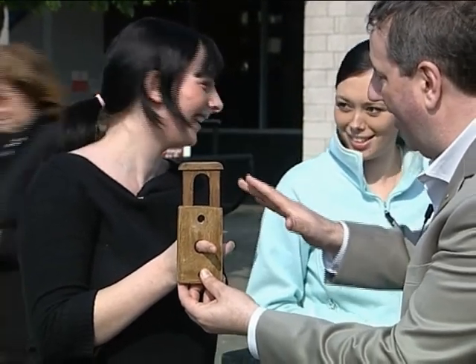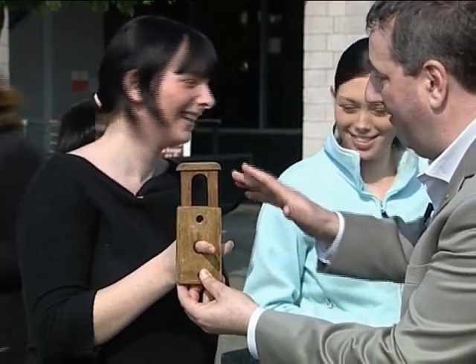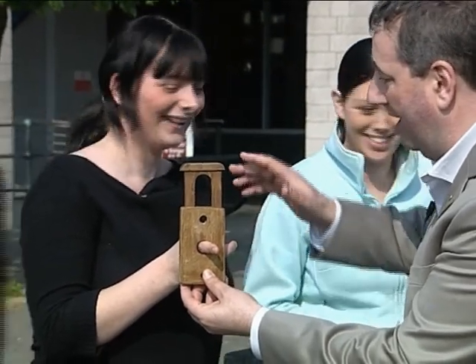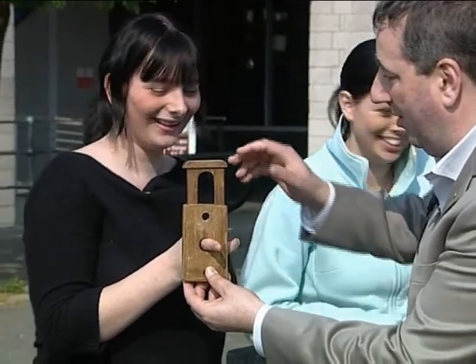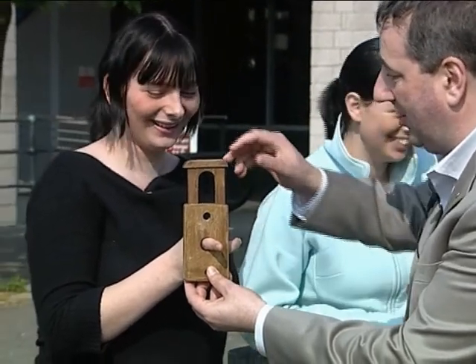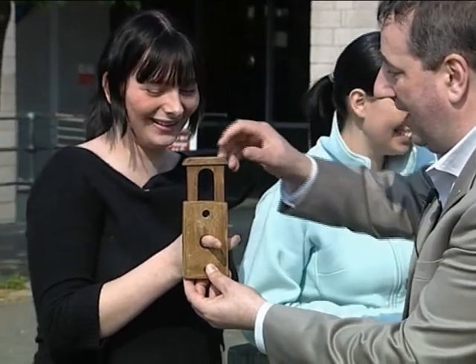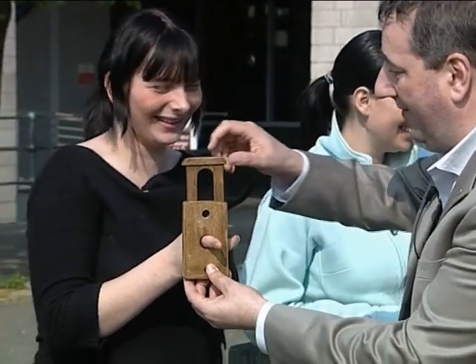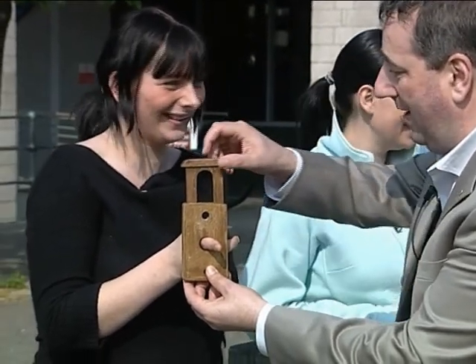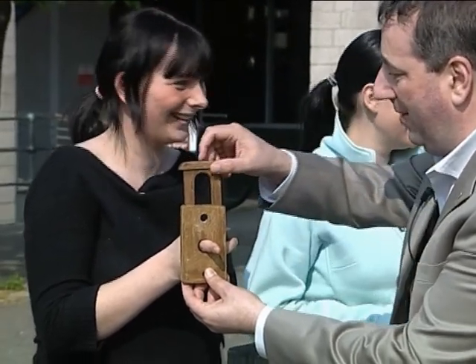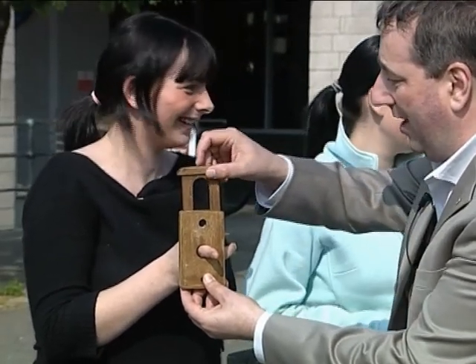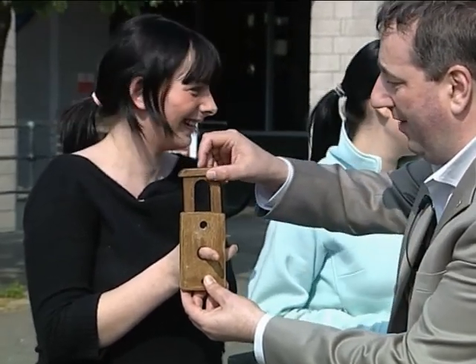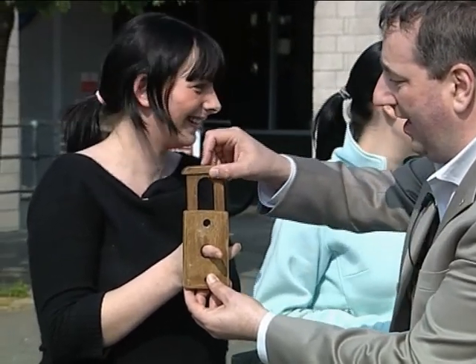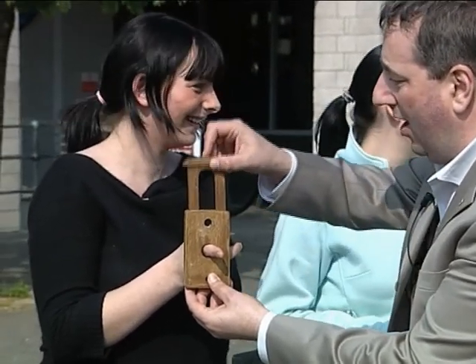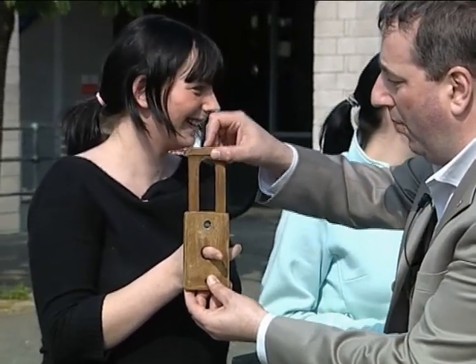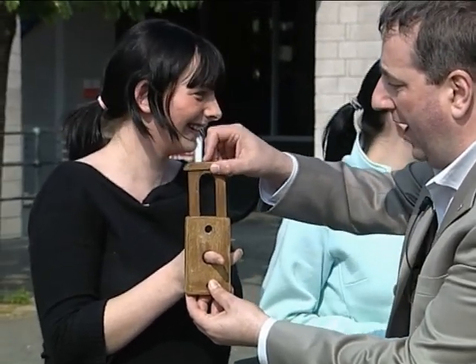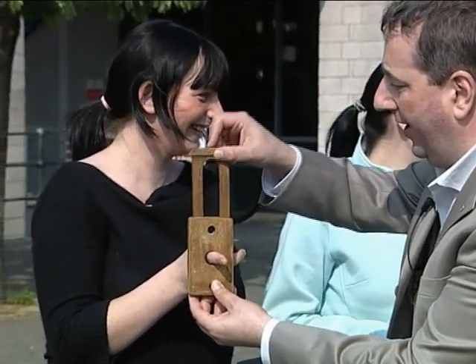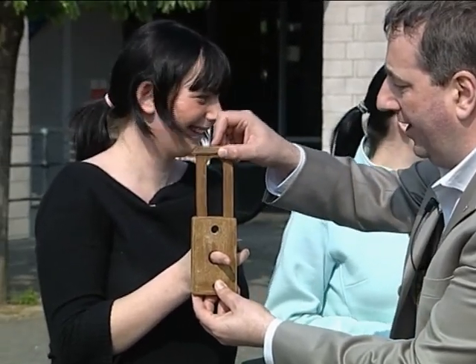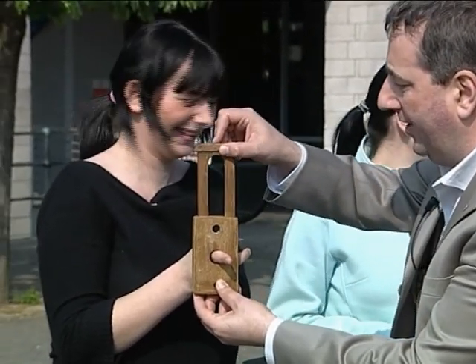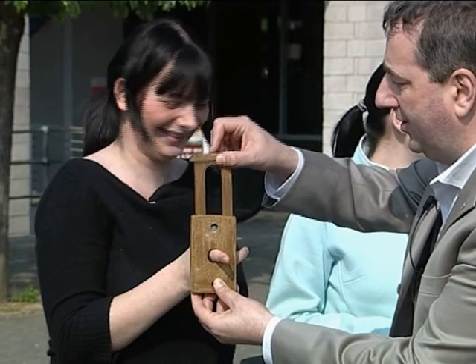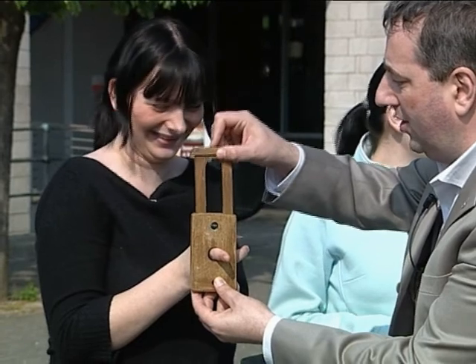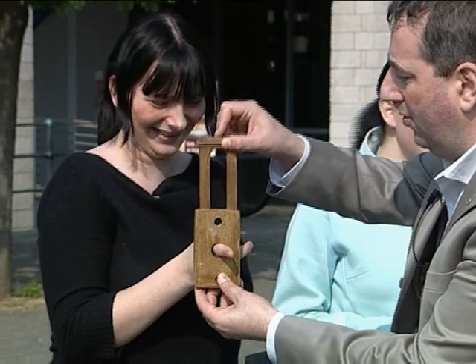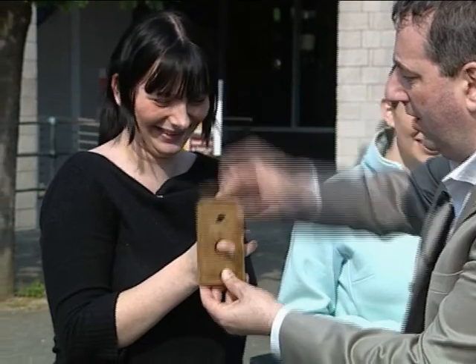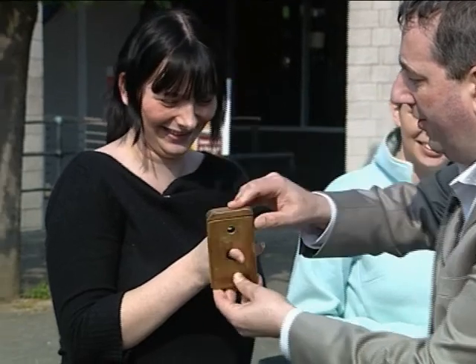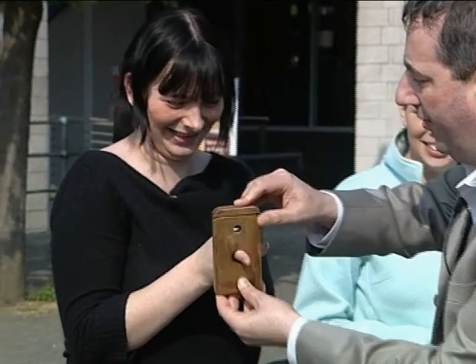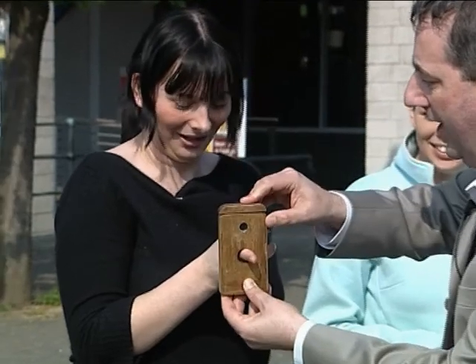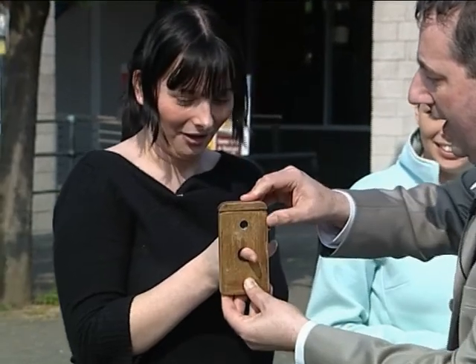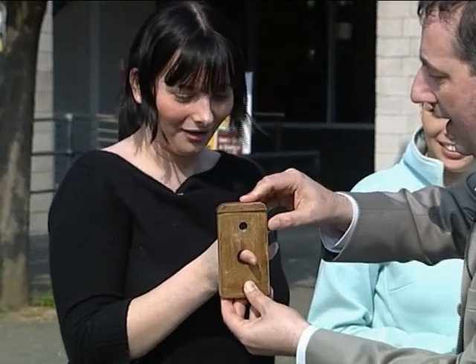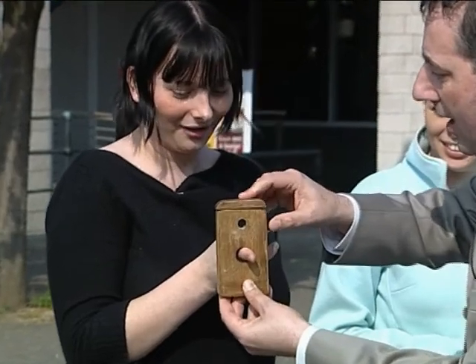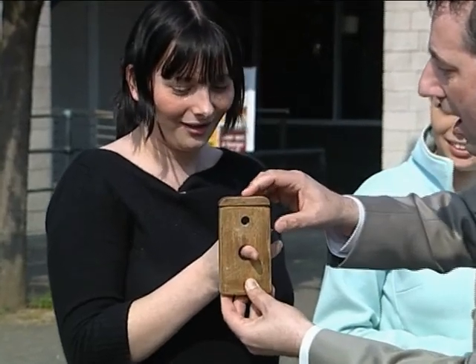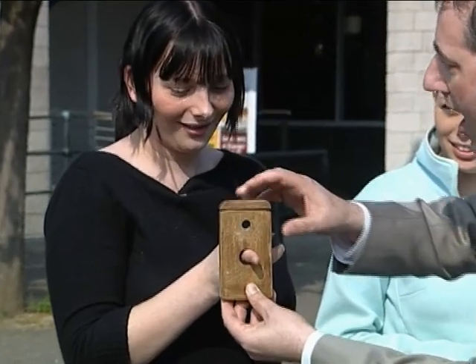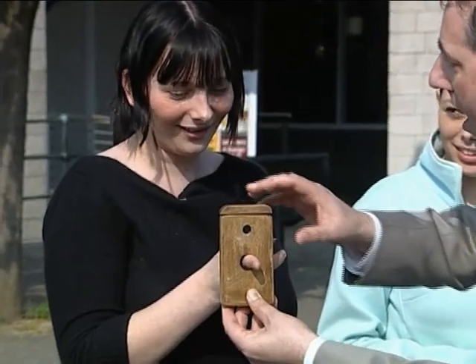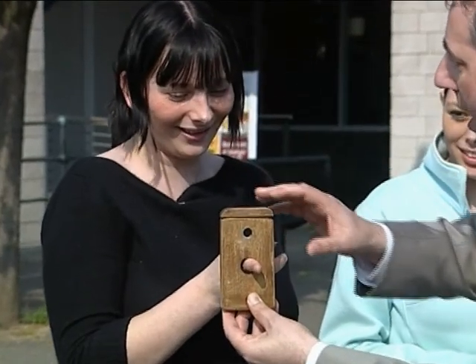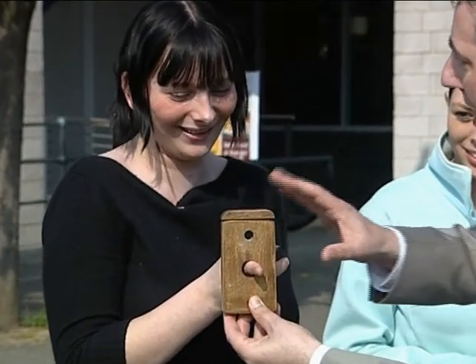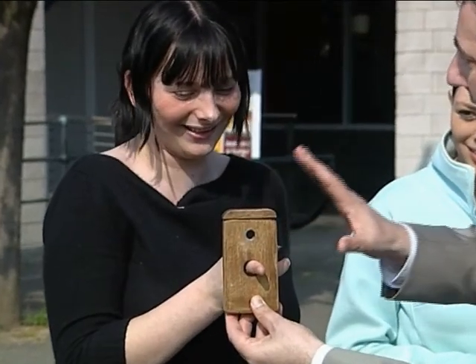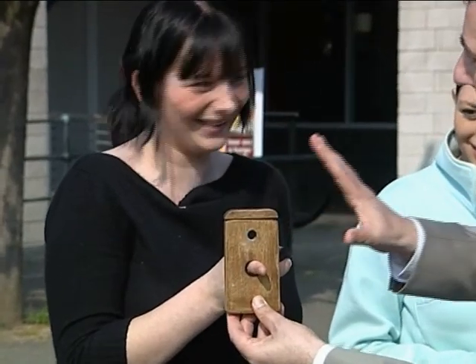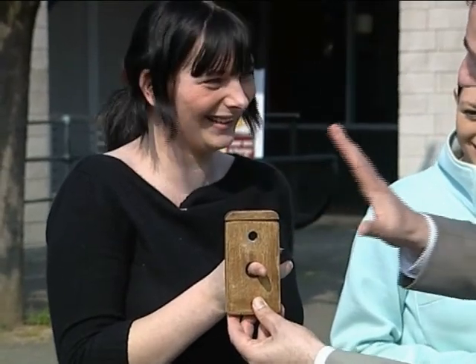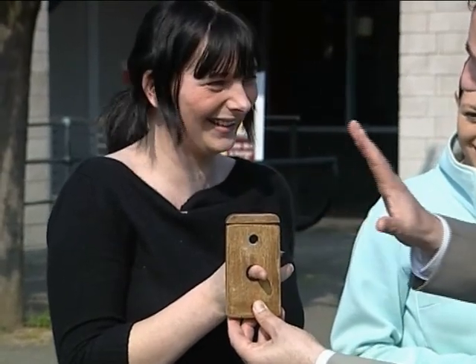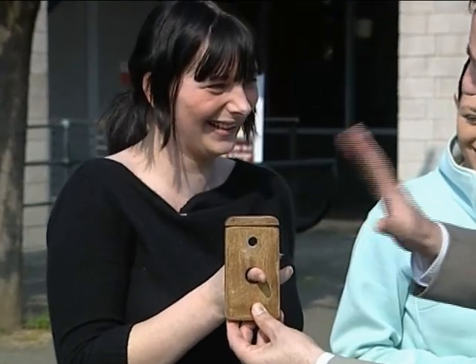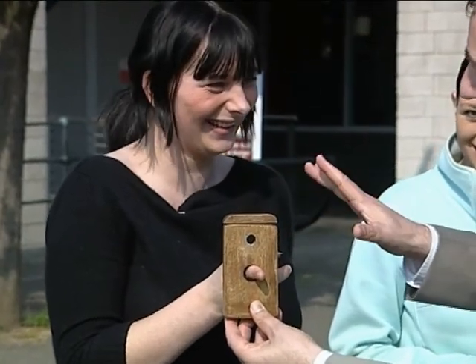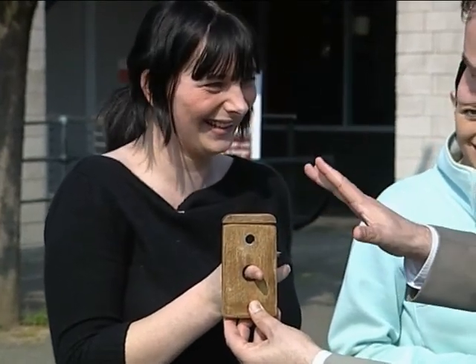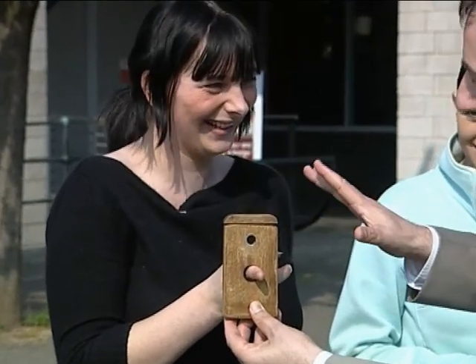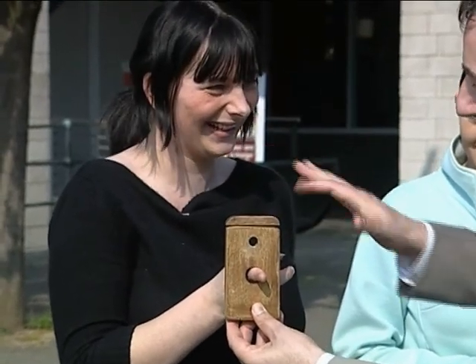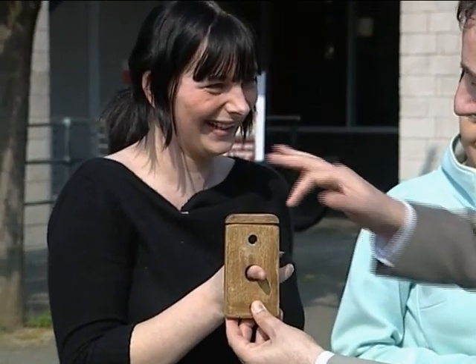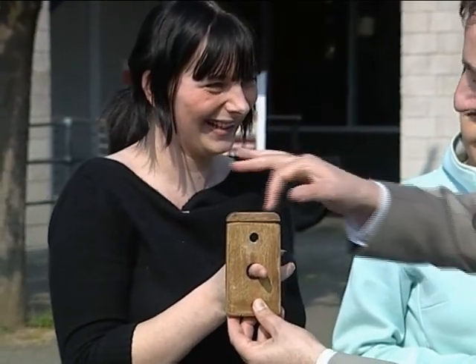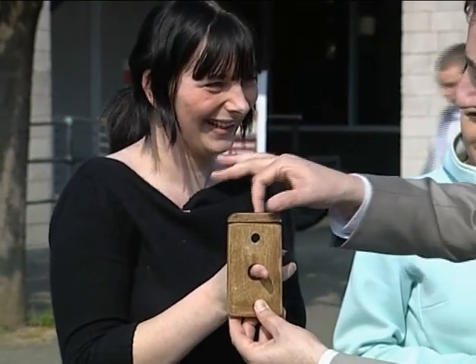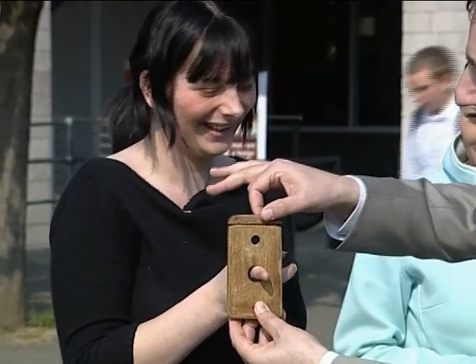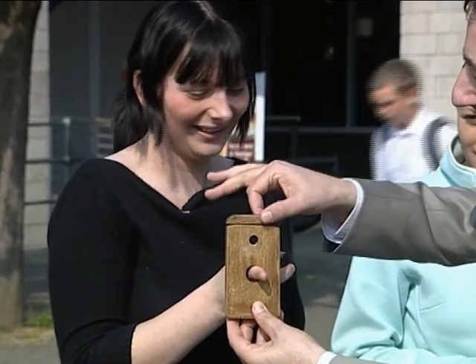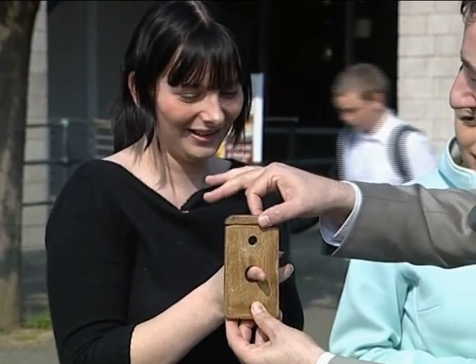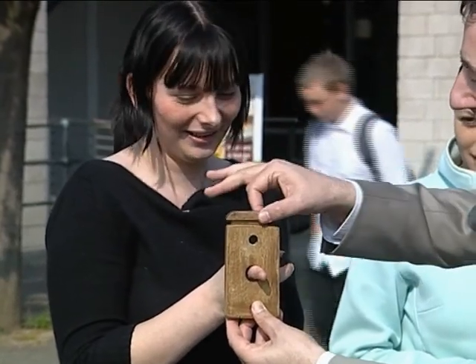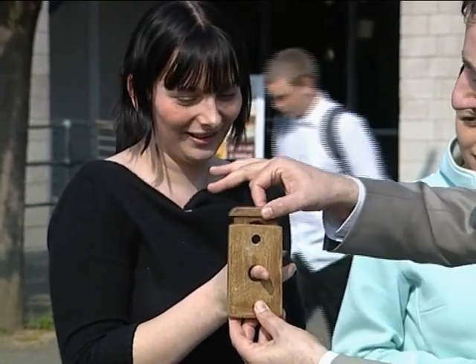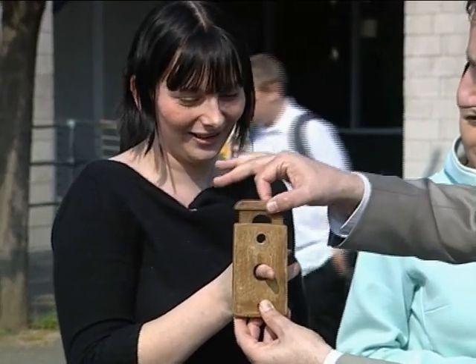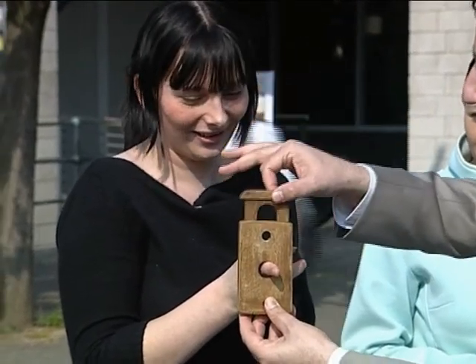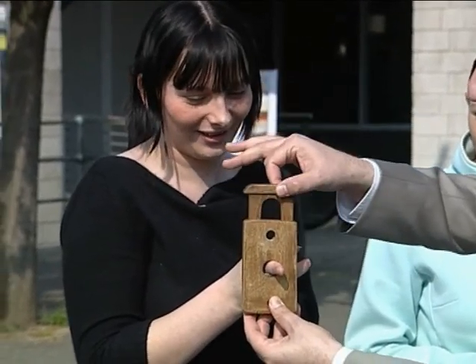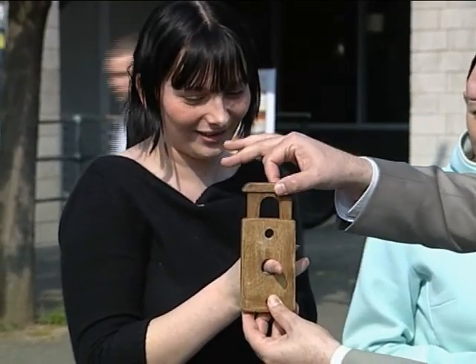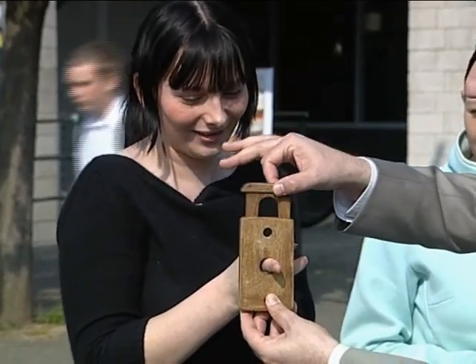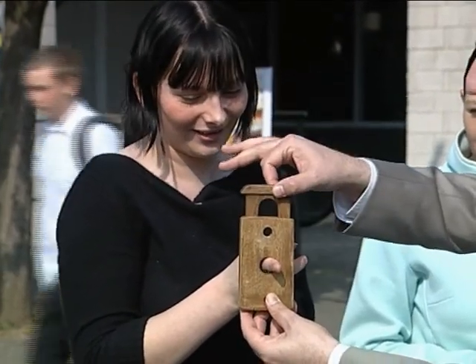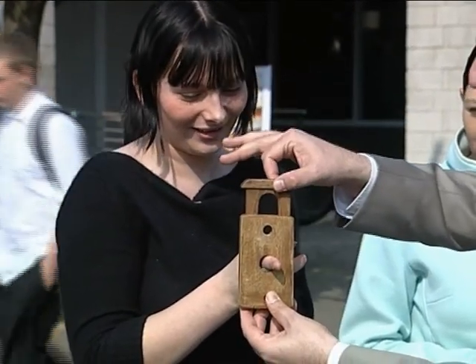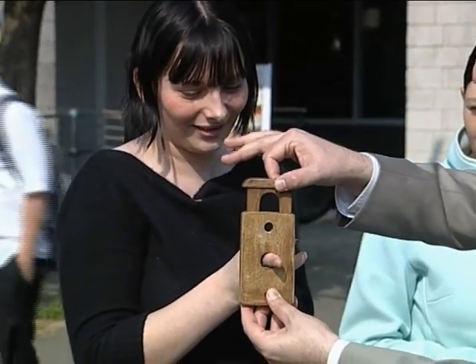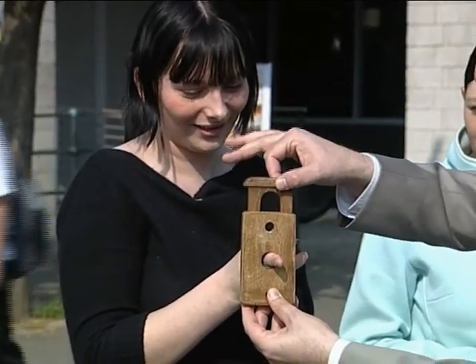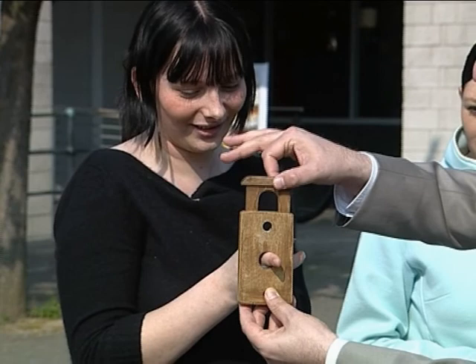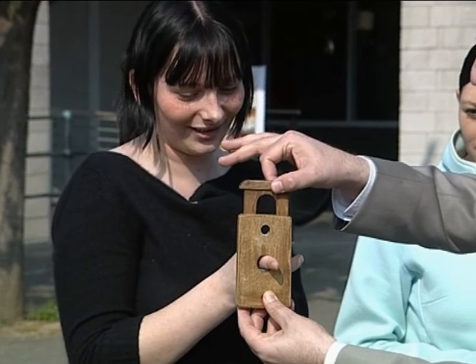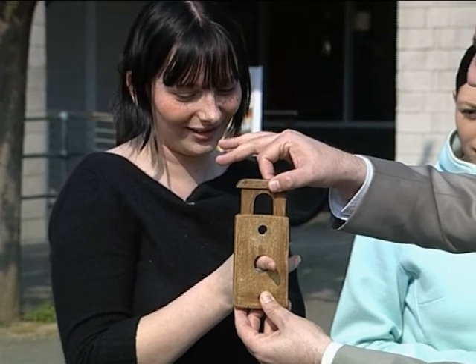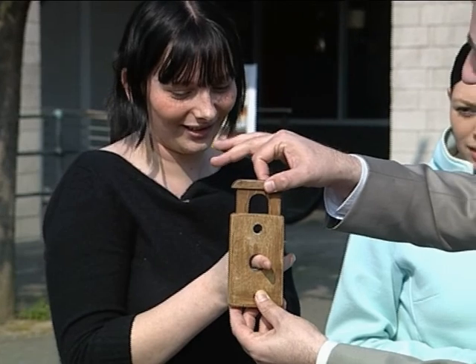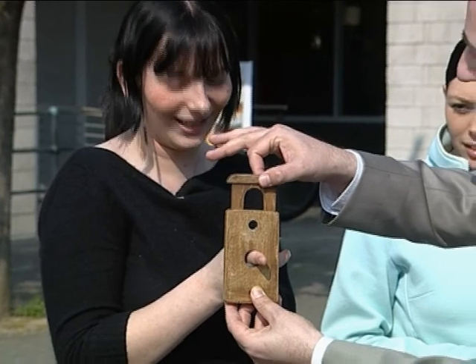Are you ready? Watch carefully. Here we go, ready? One, two, three. Keep very still, don't move. Can you feel the blade on the other side of your finger?